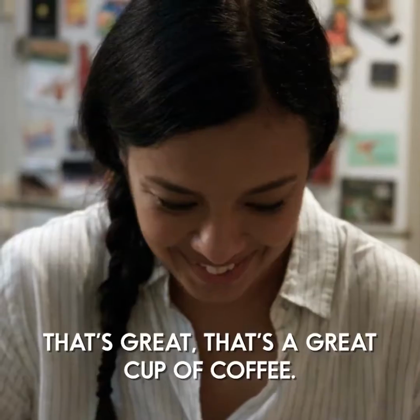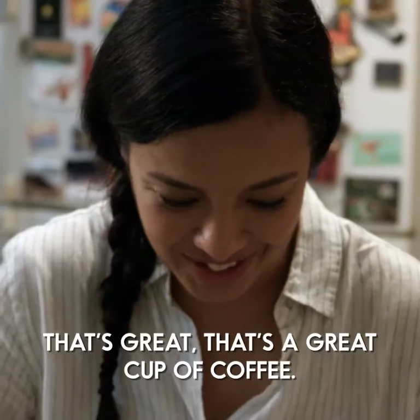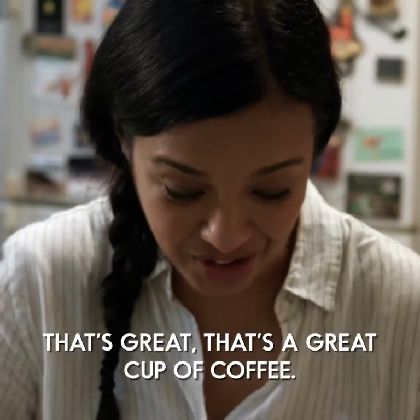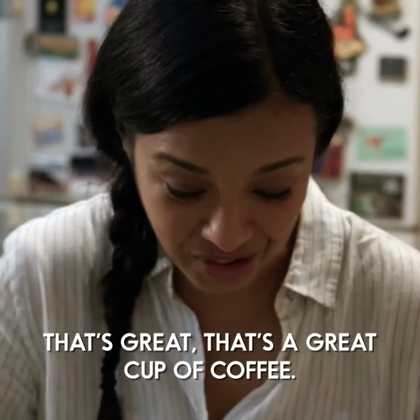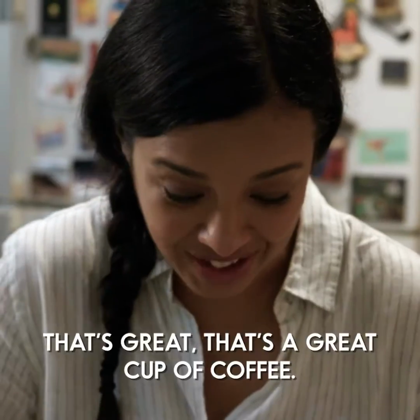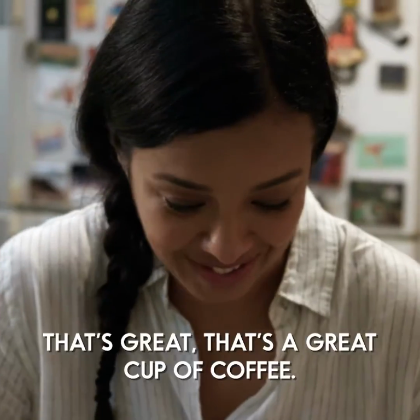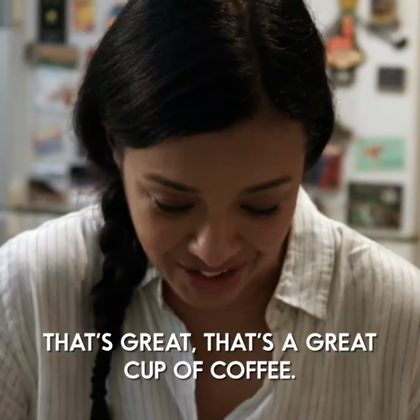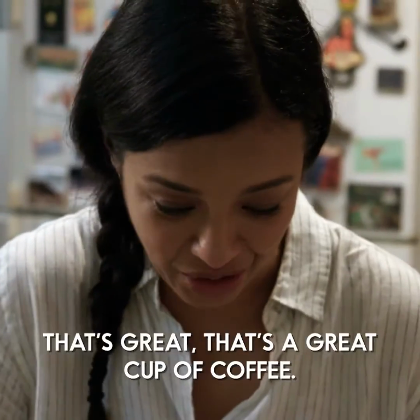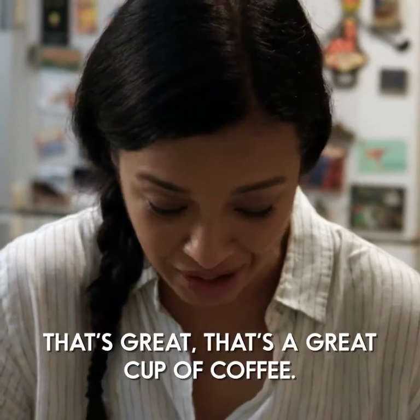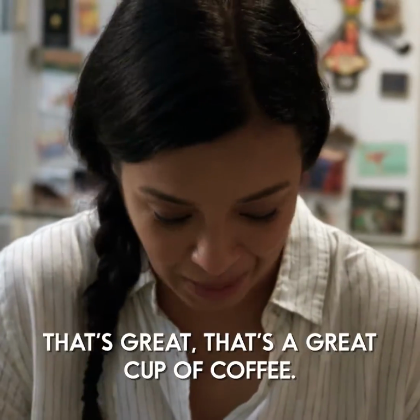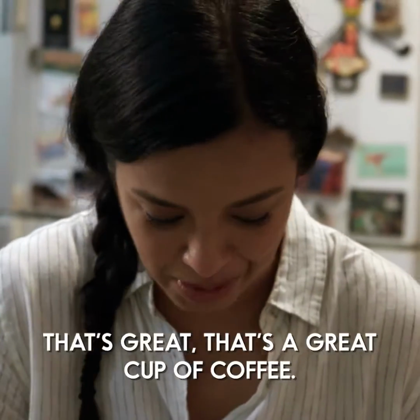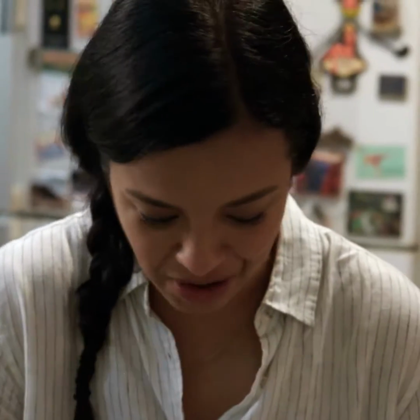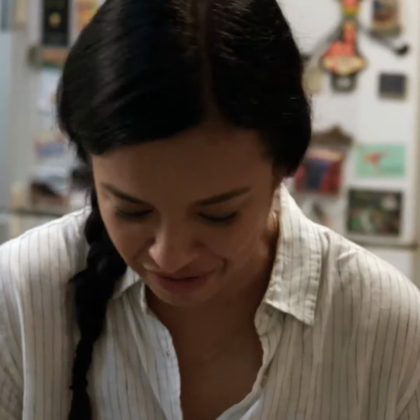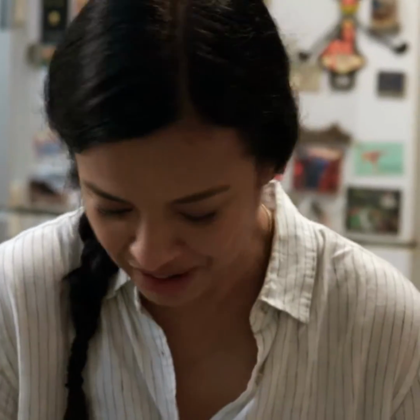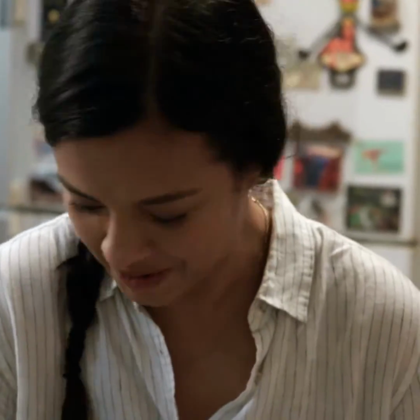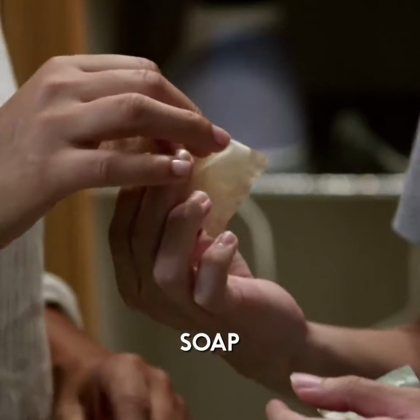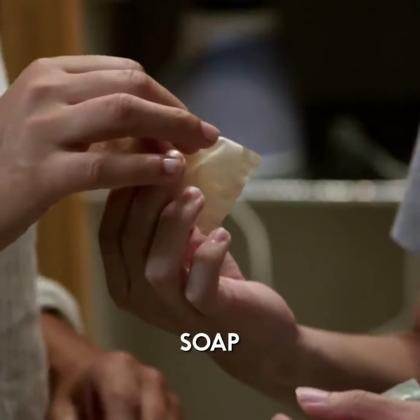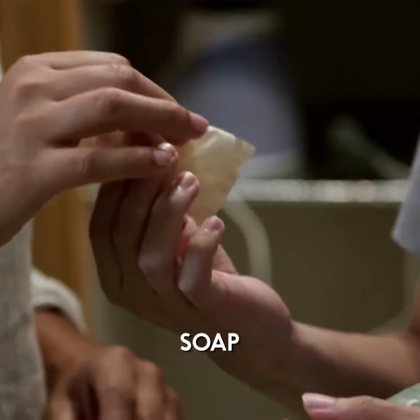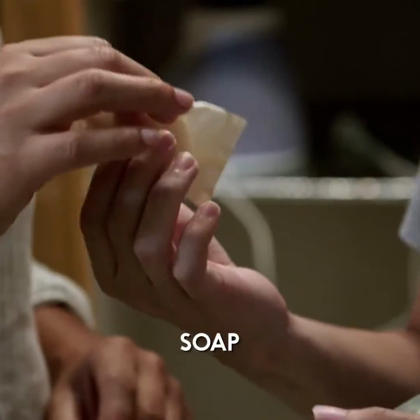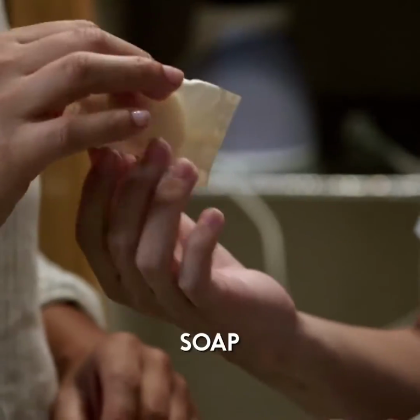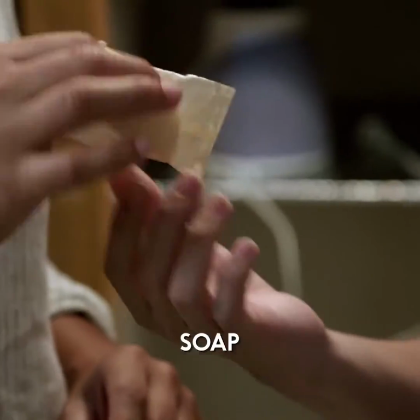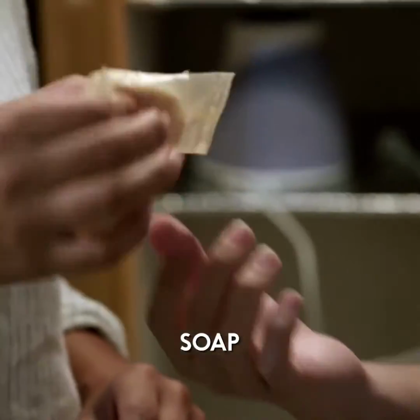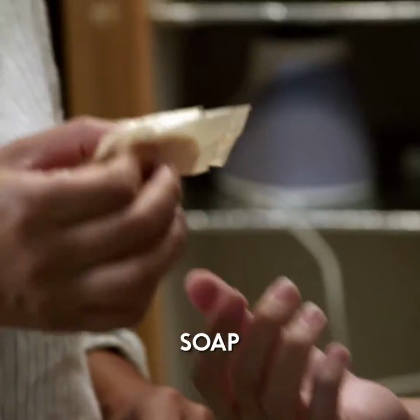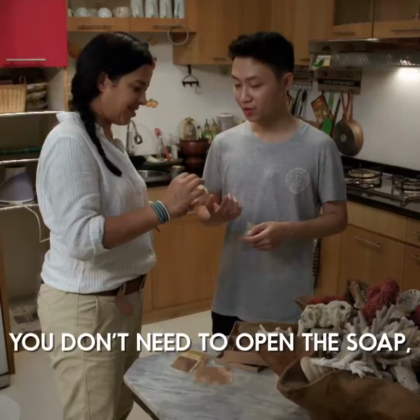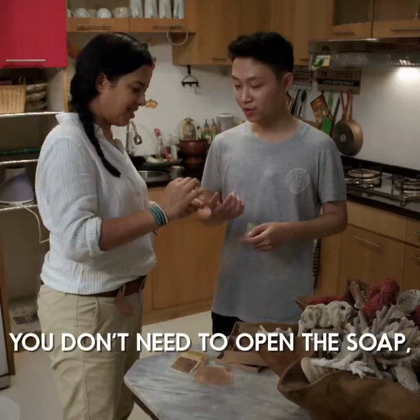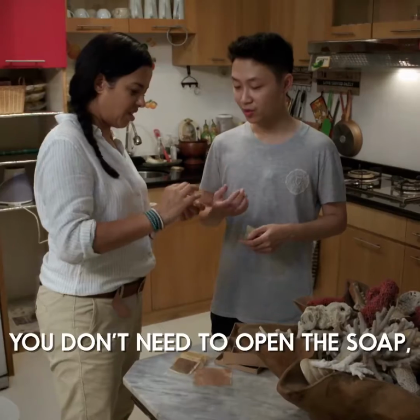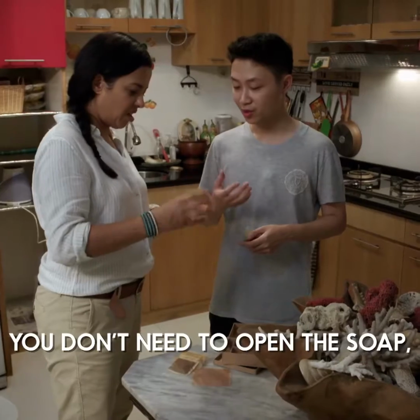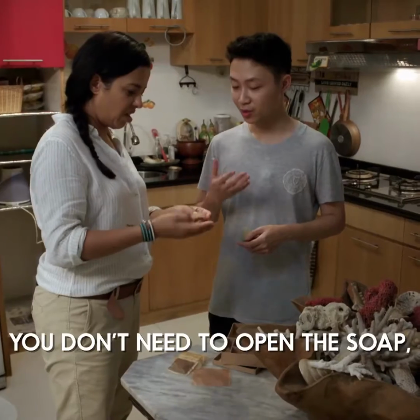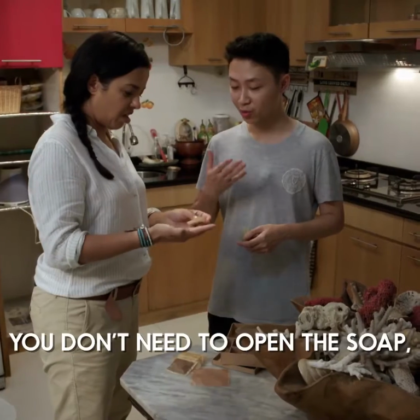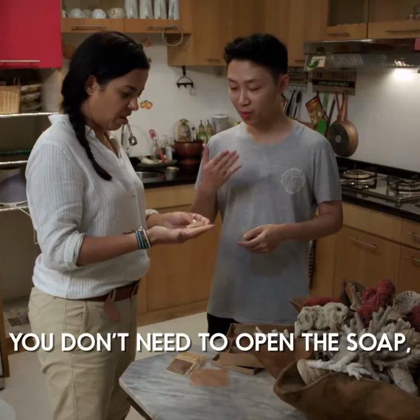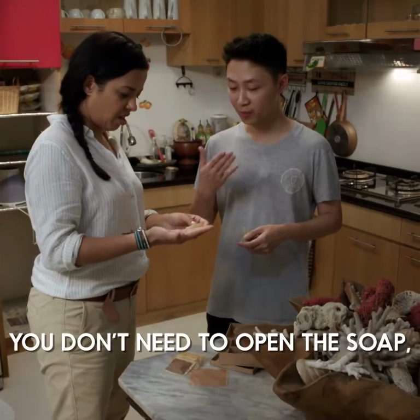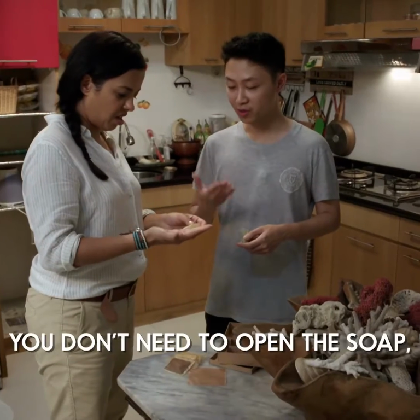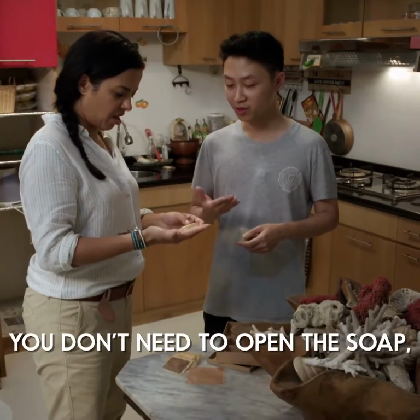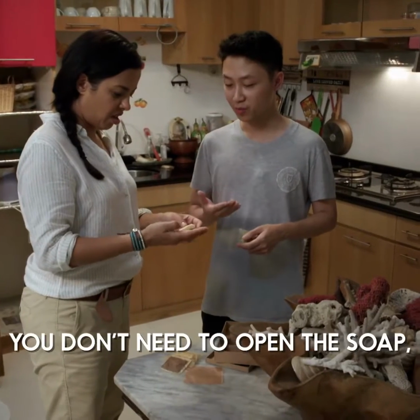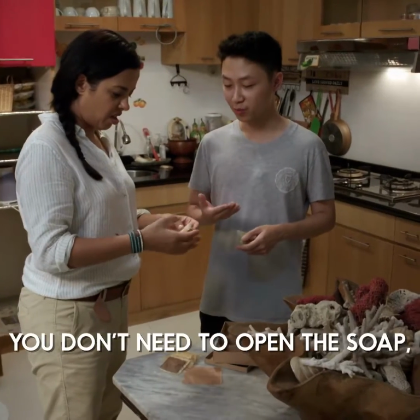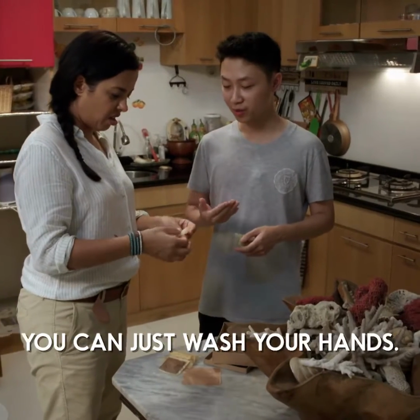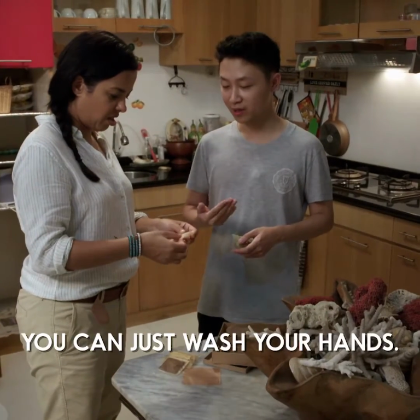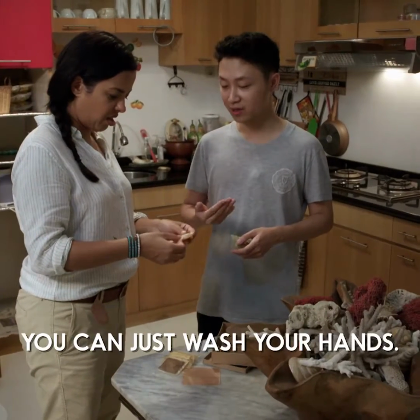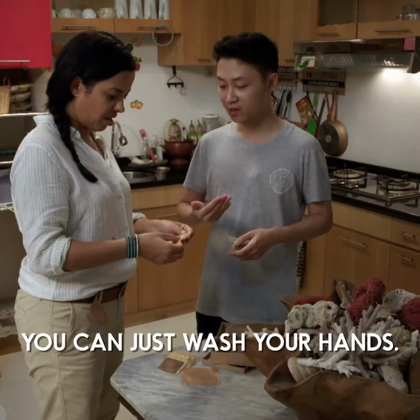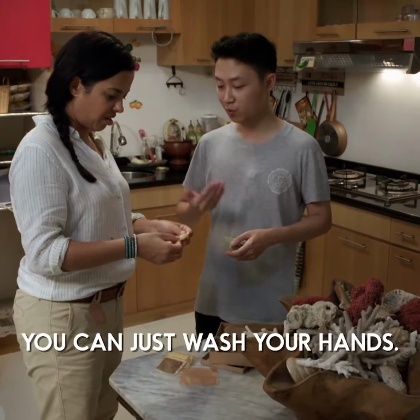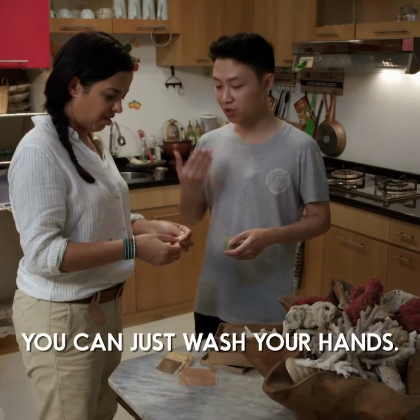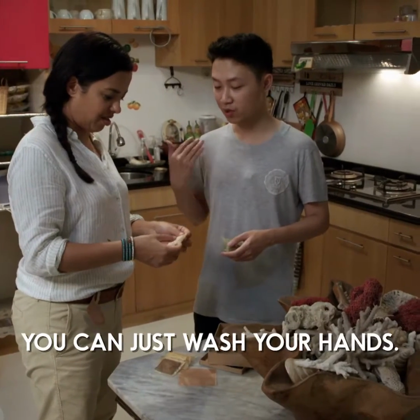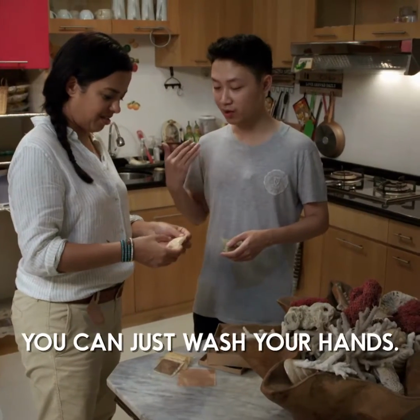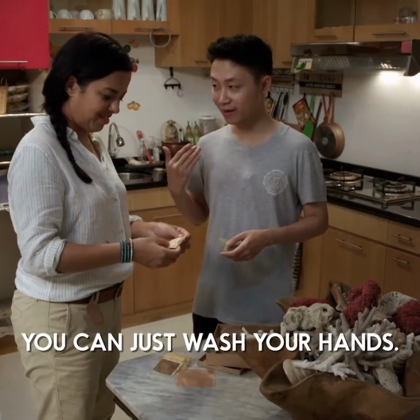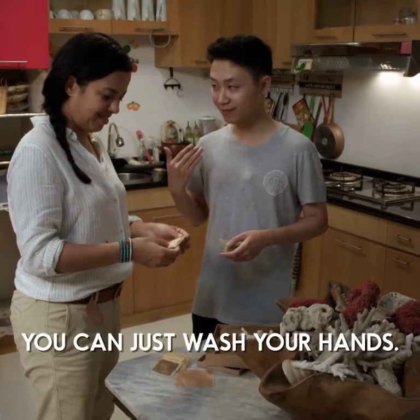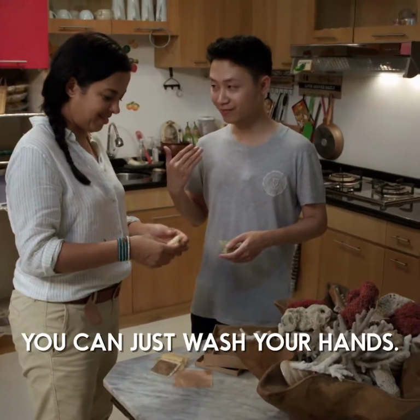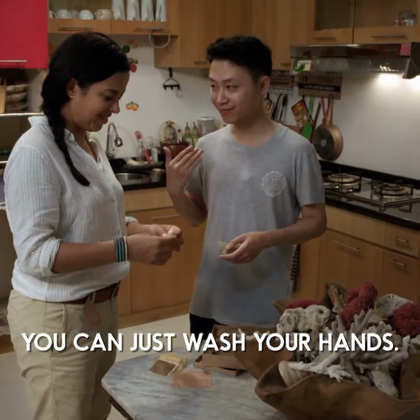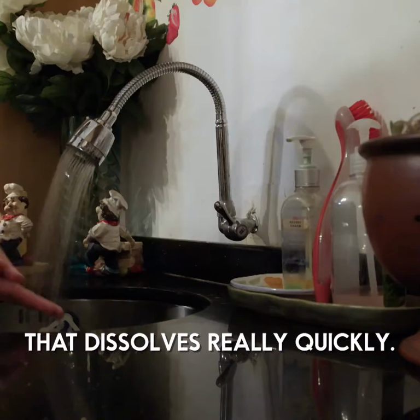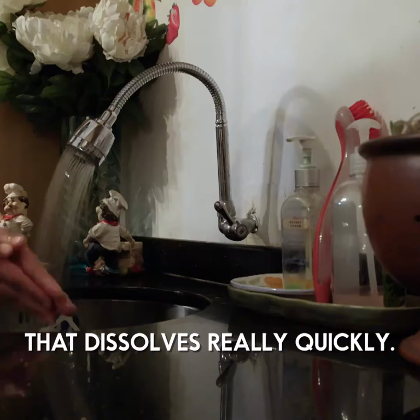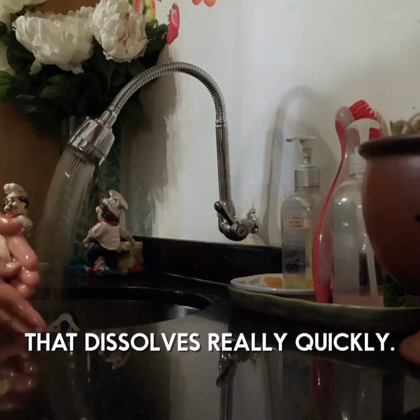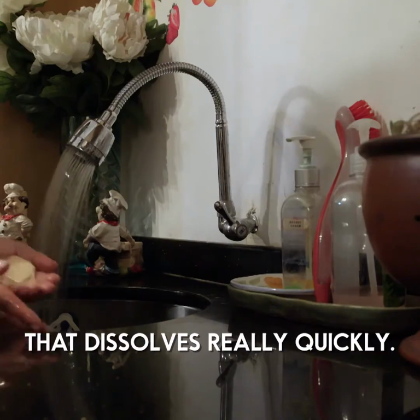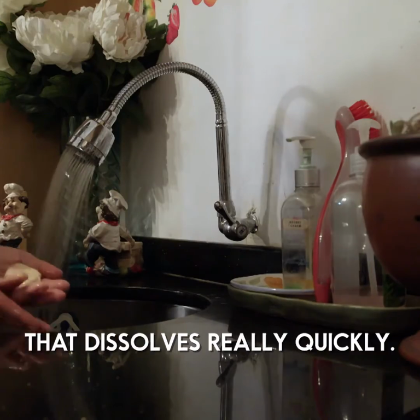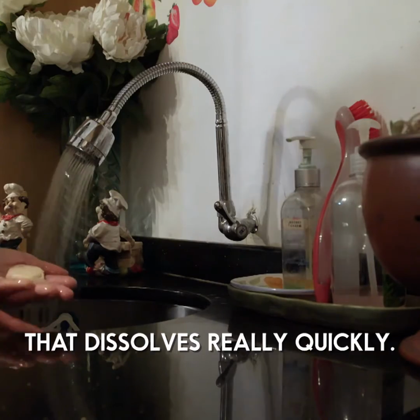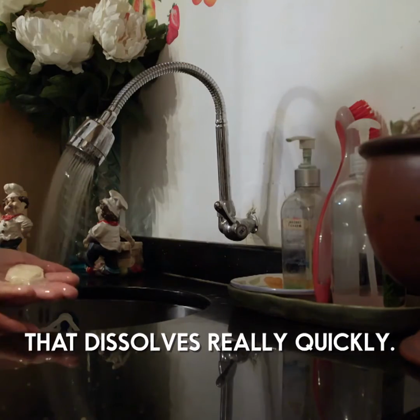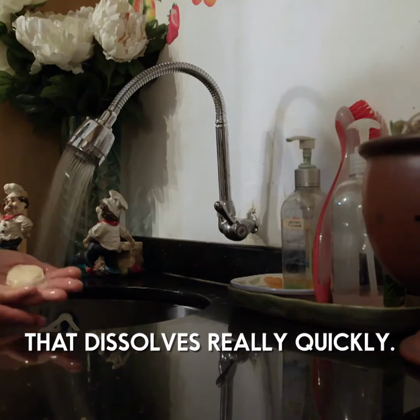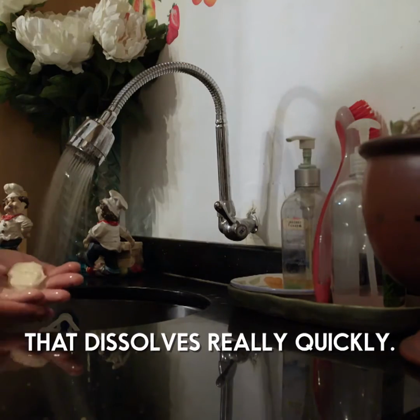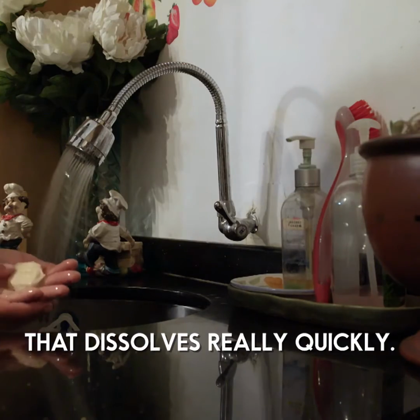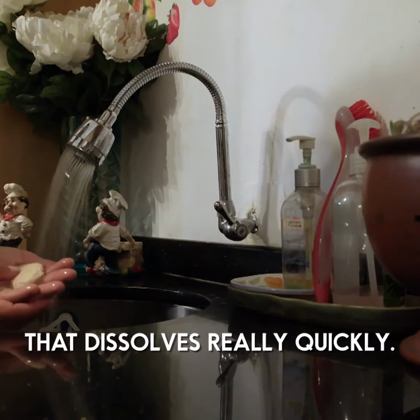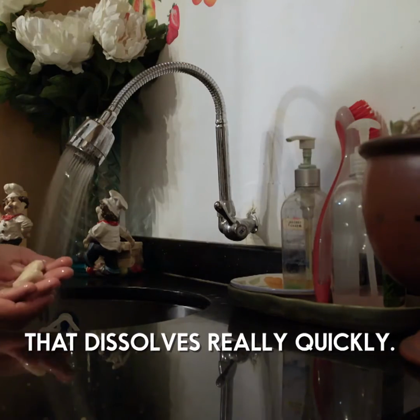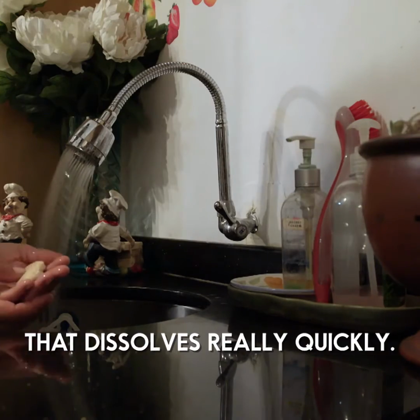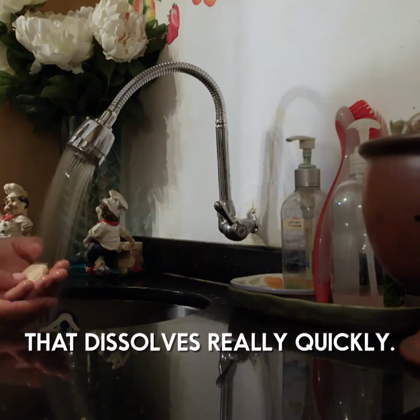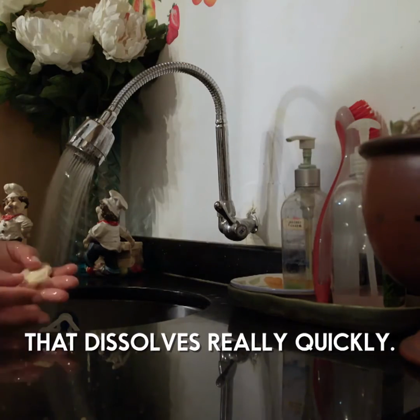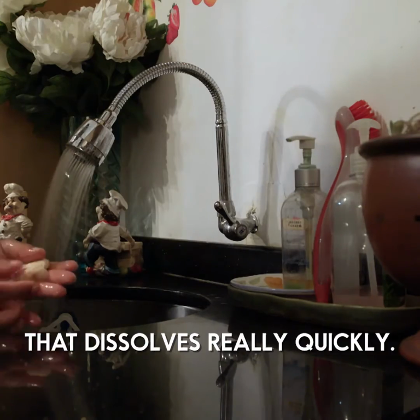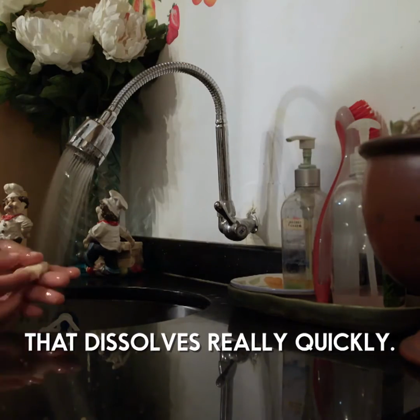That's great. That's a great cup of coffee. For soap, you don't need to open the soap — we can just wash our hands. That dissolves really quickly.